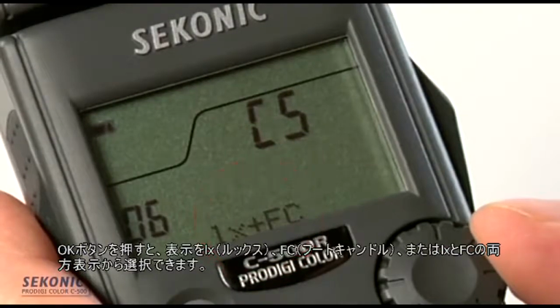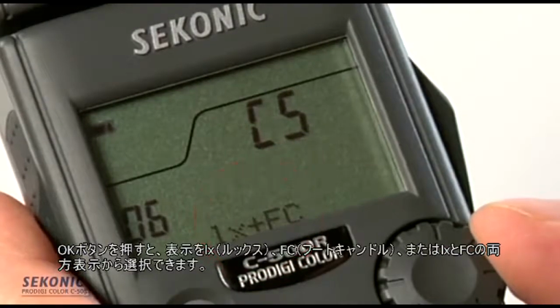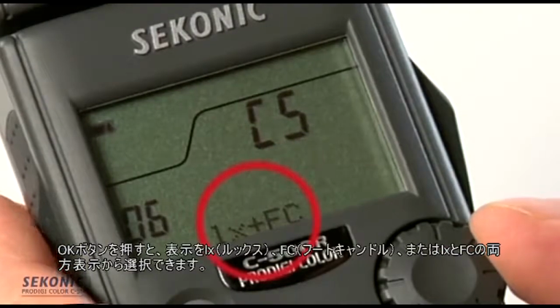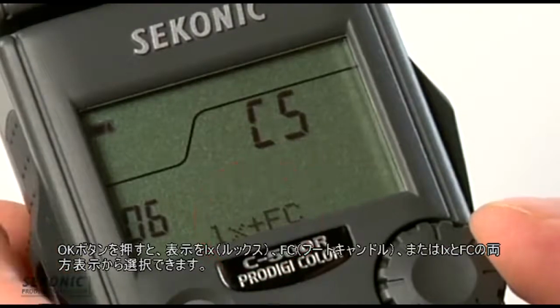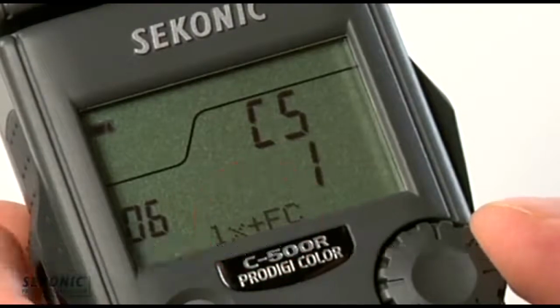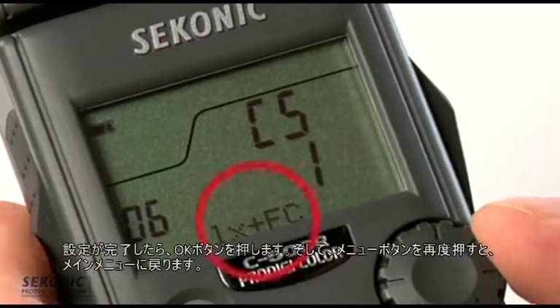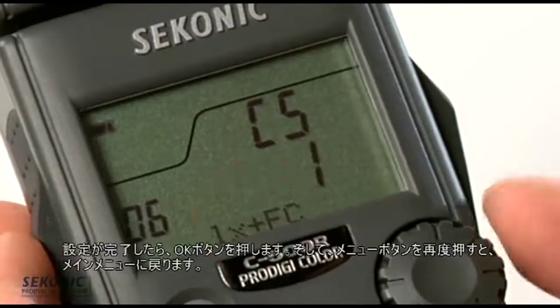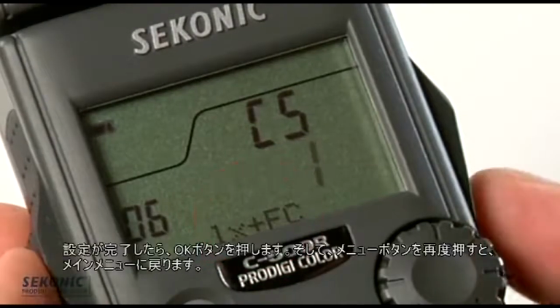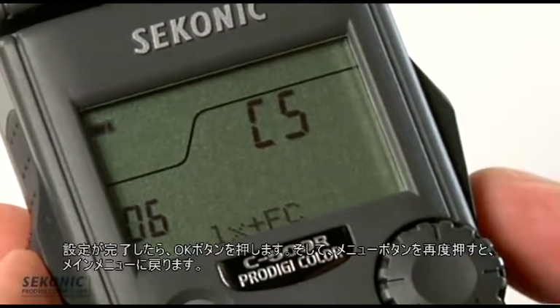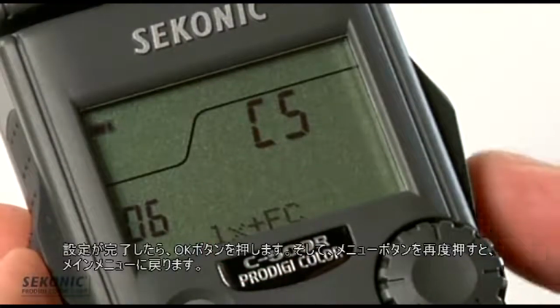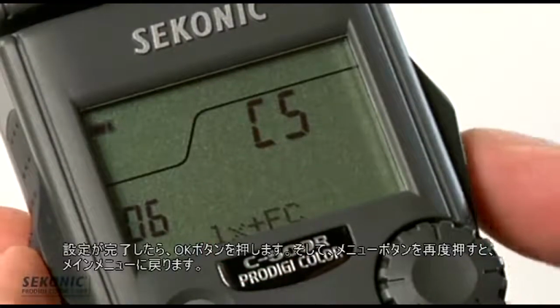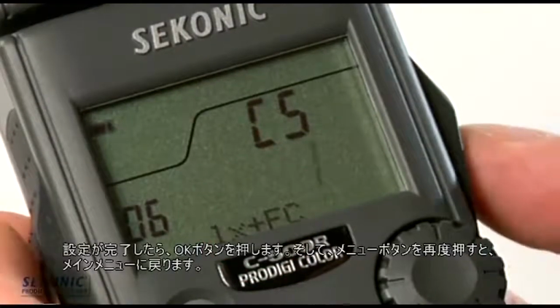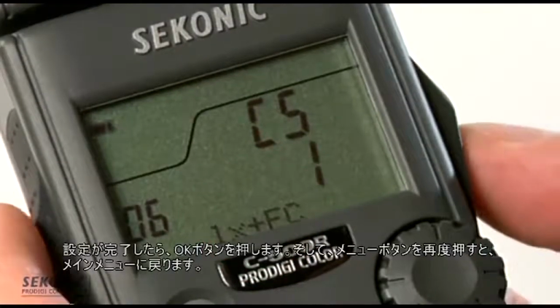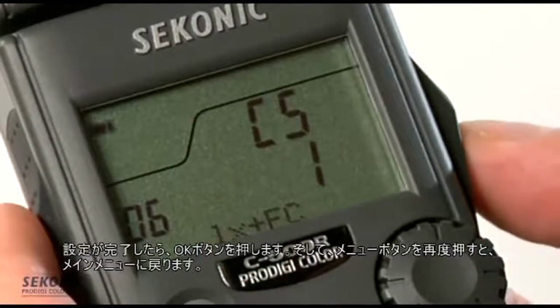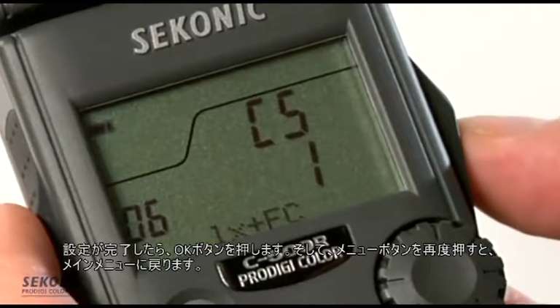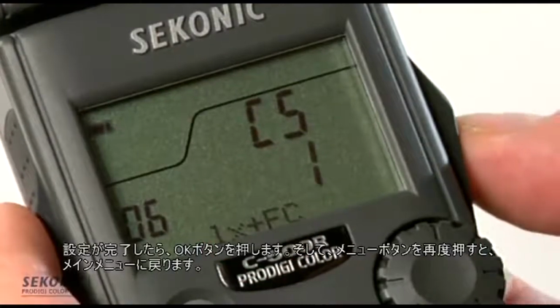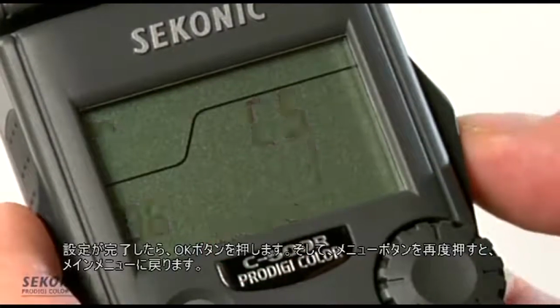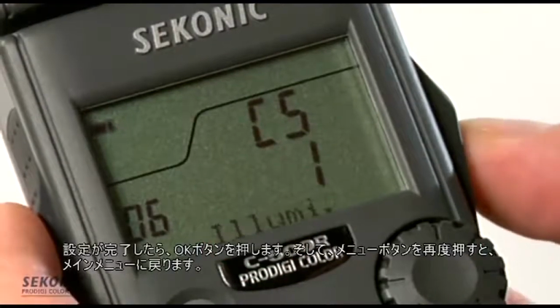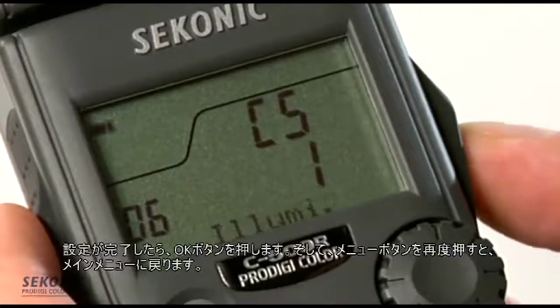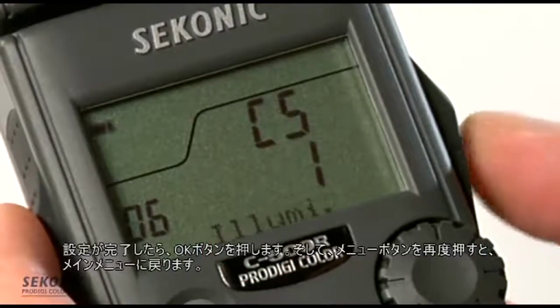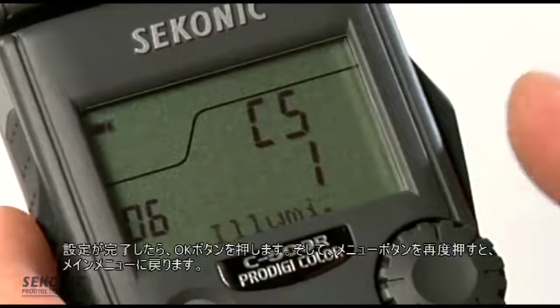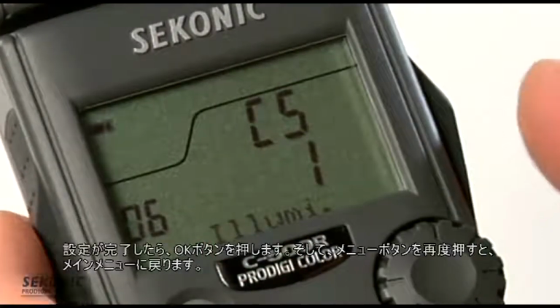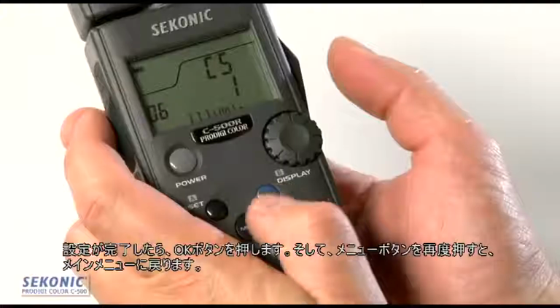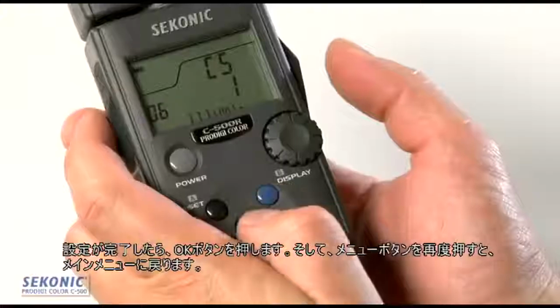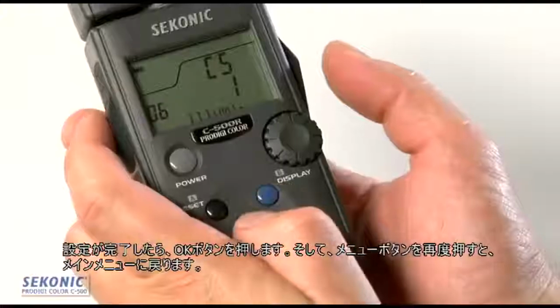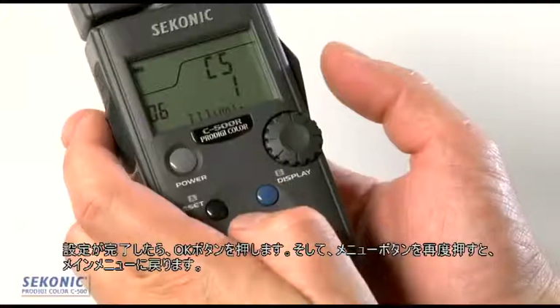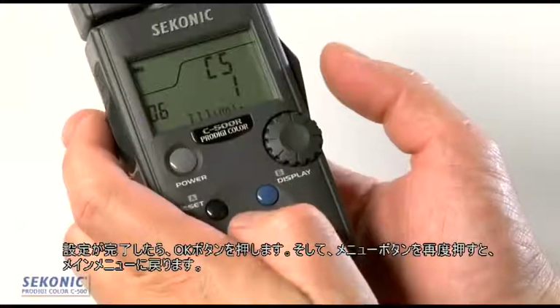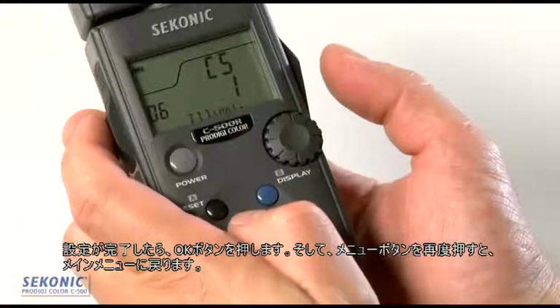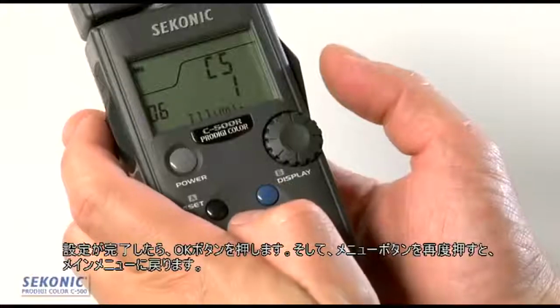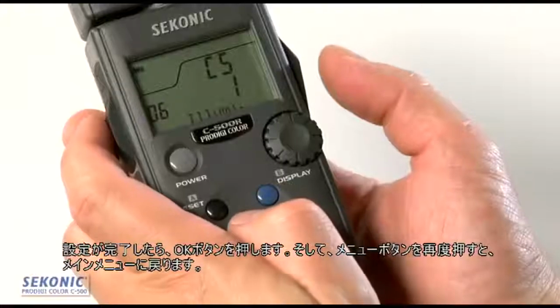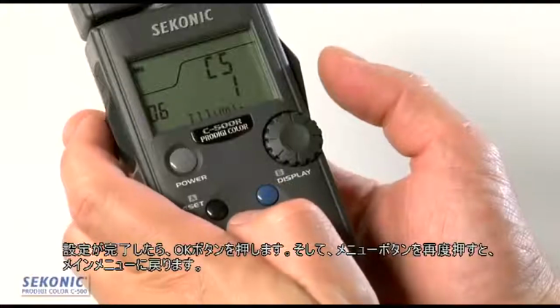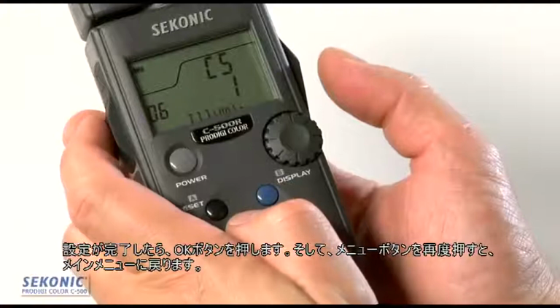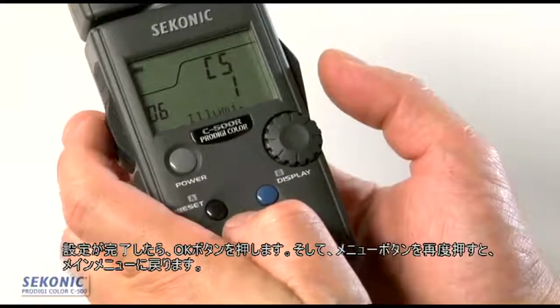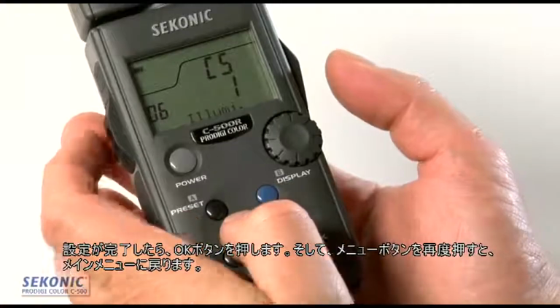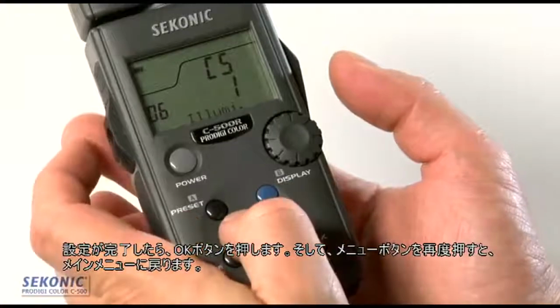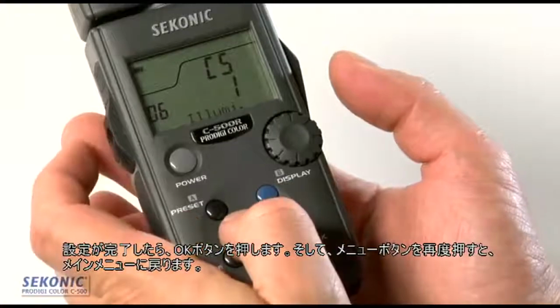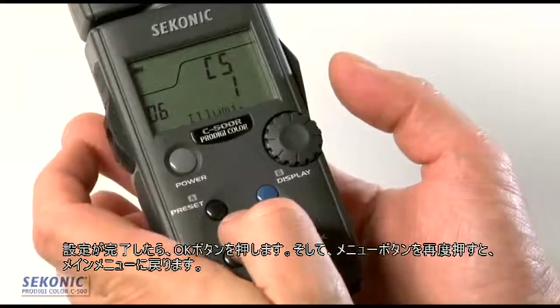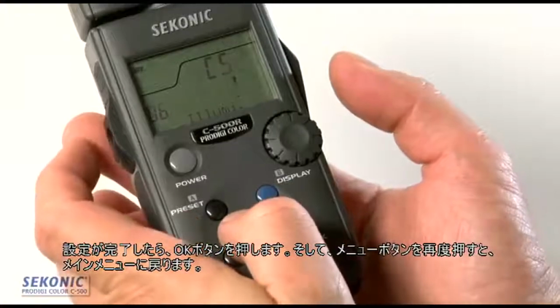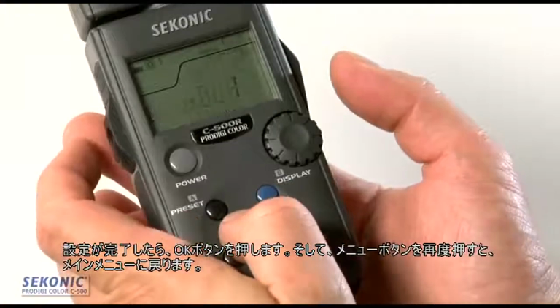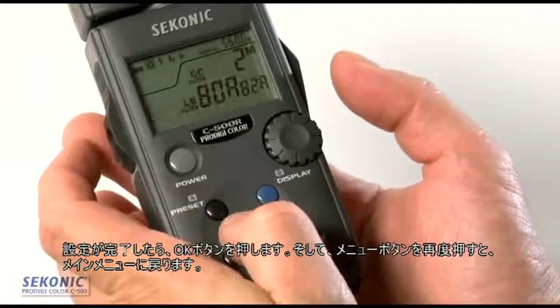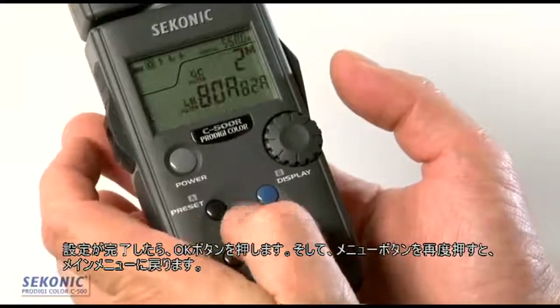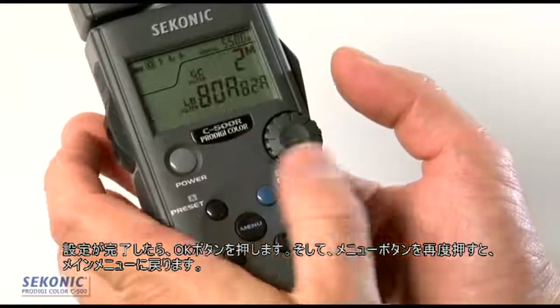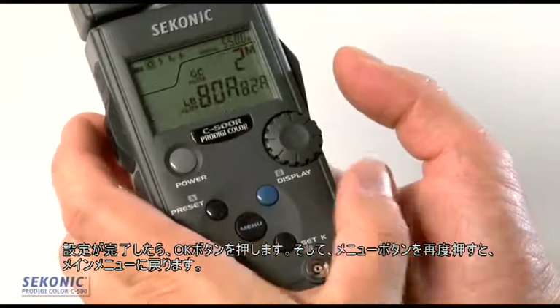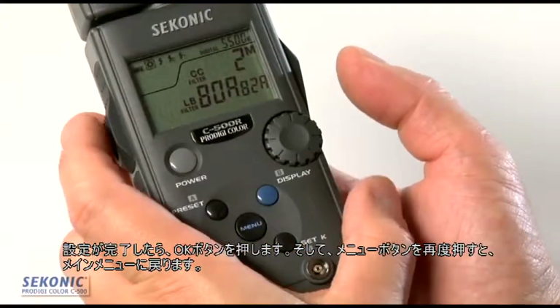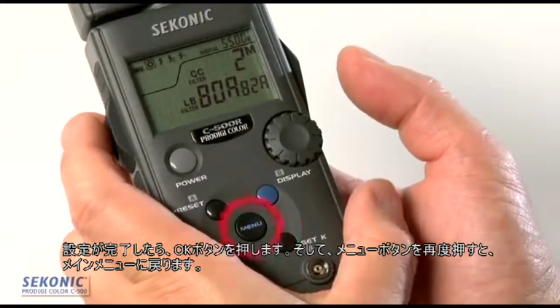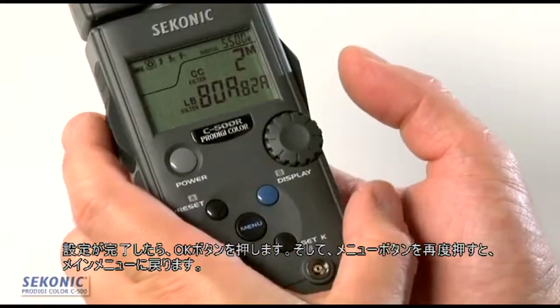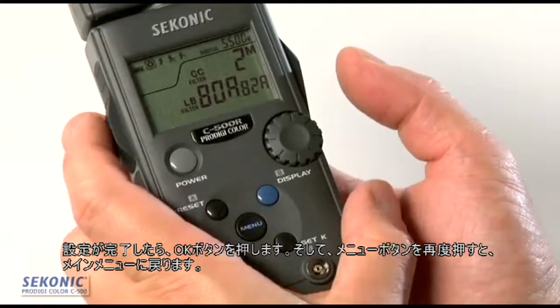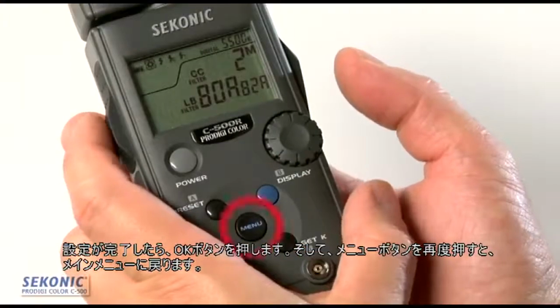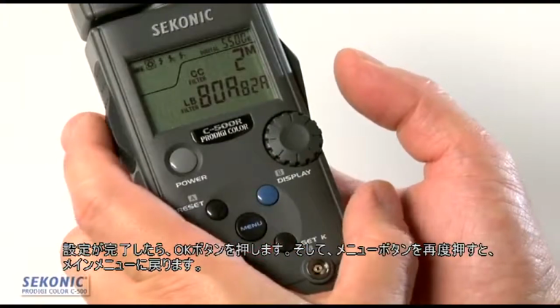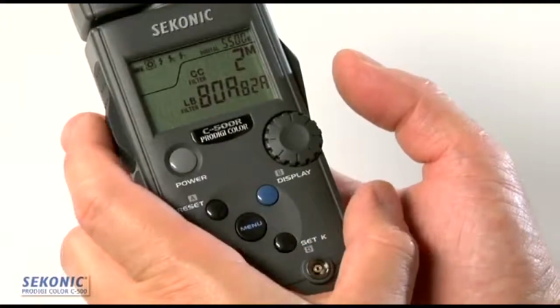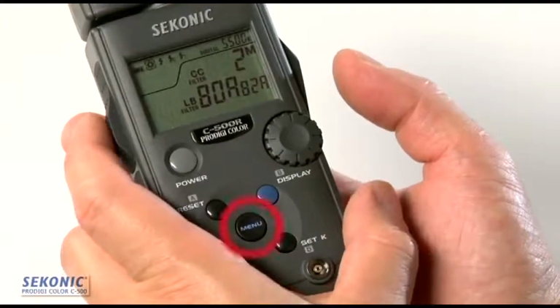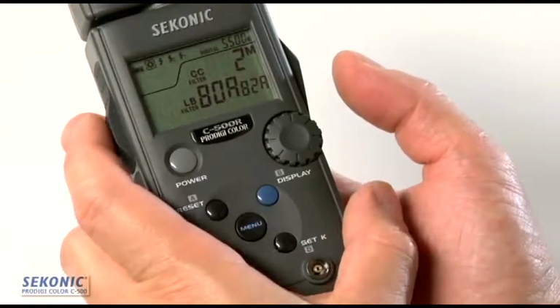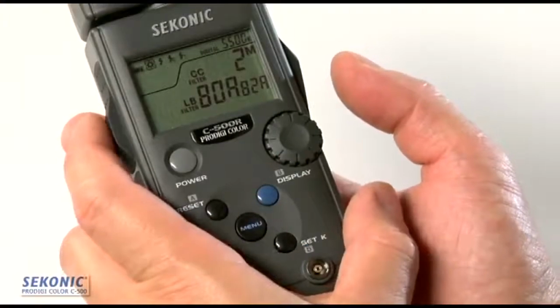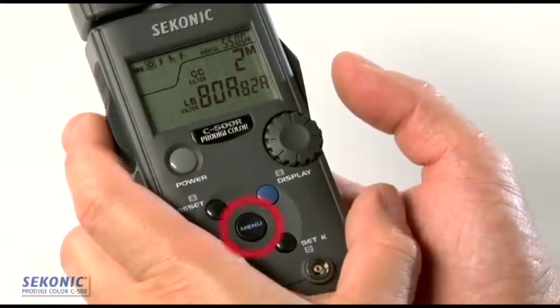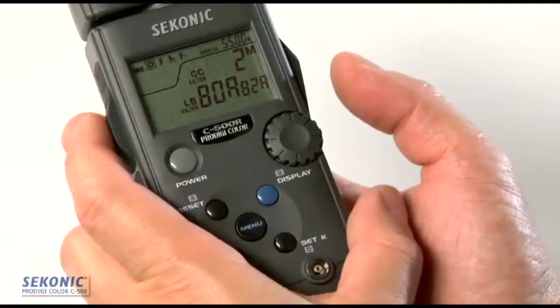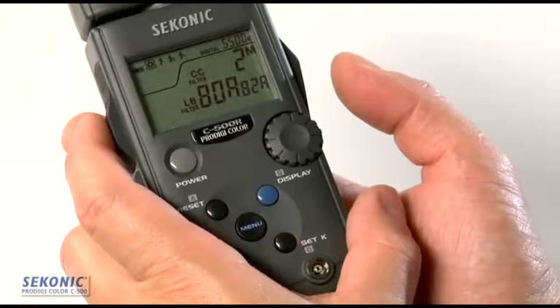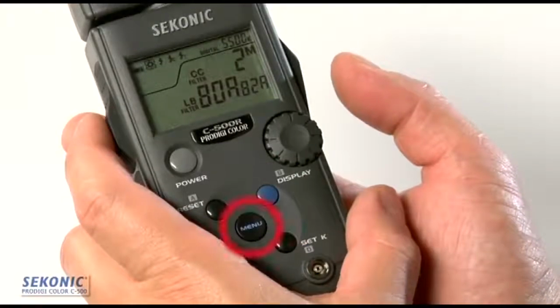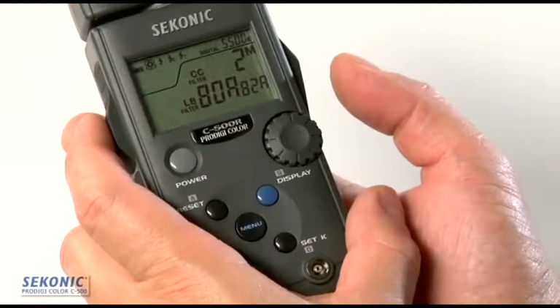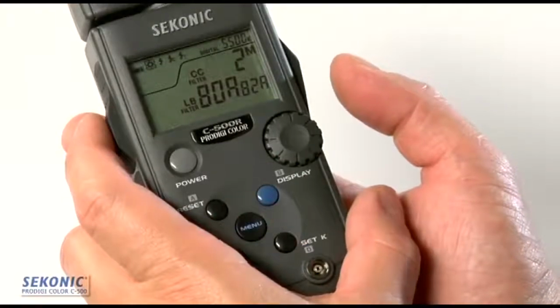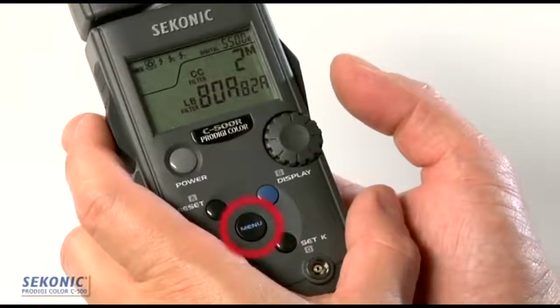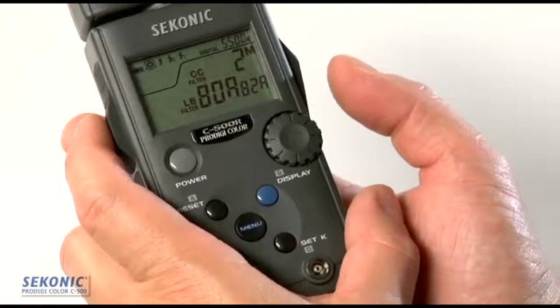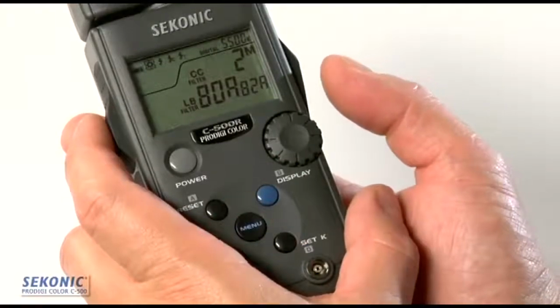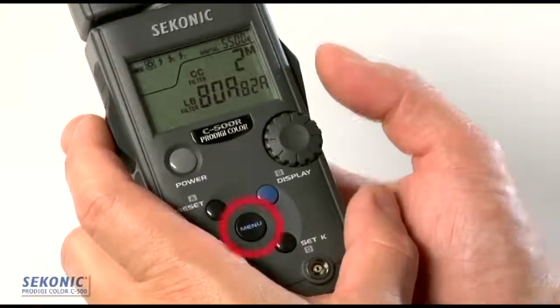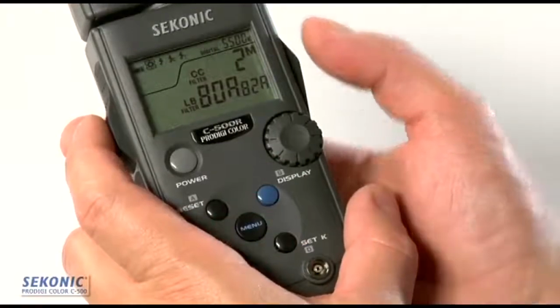When done, I hit OK, and then hitting the menu button again takes us back to the main display.